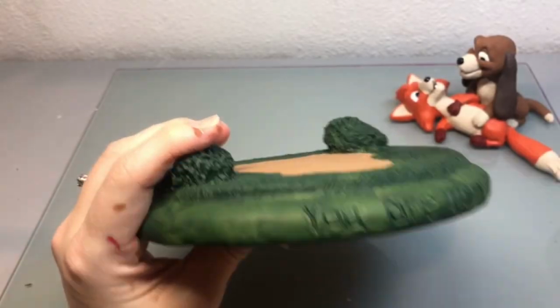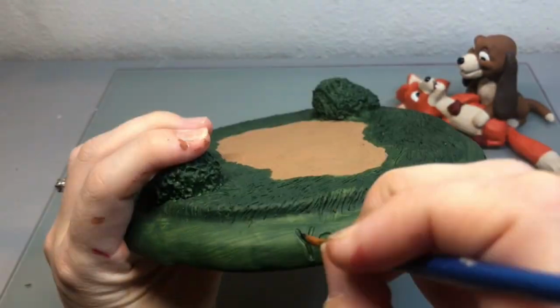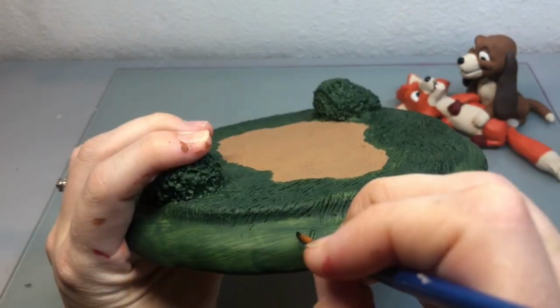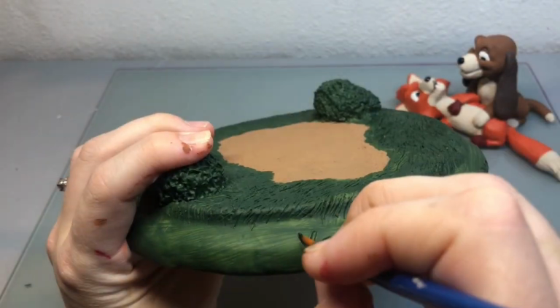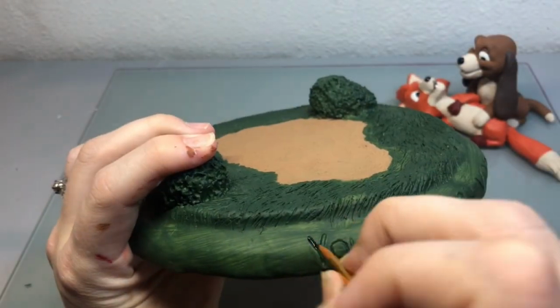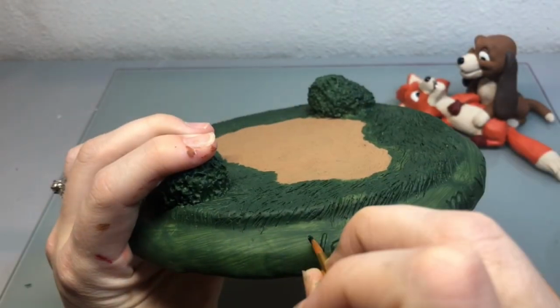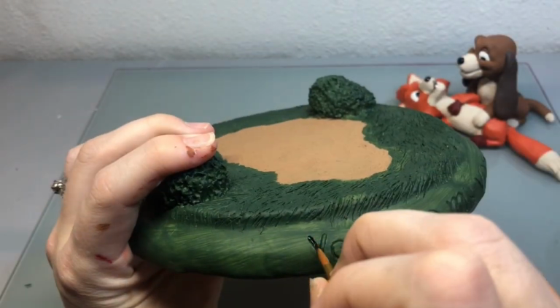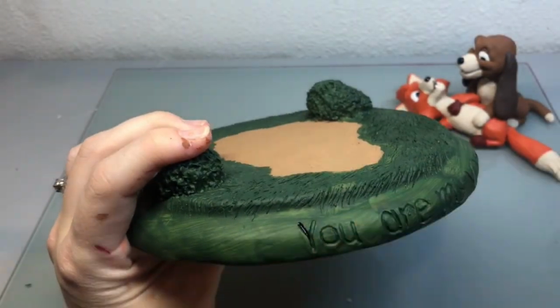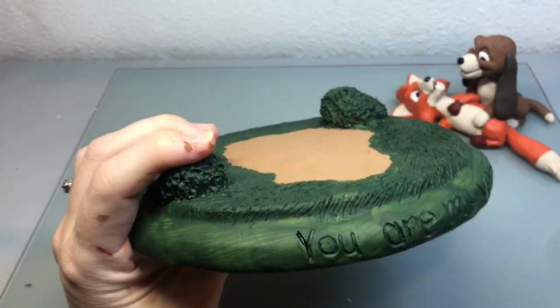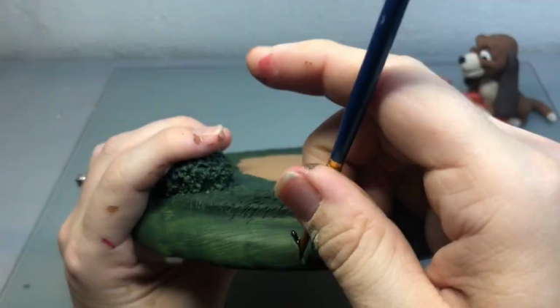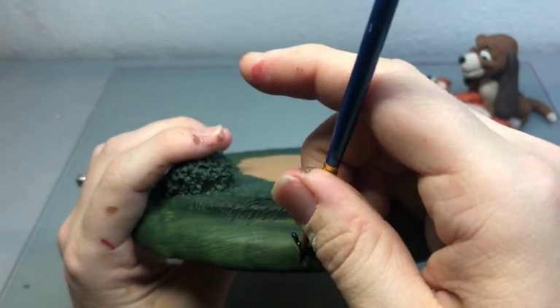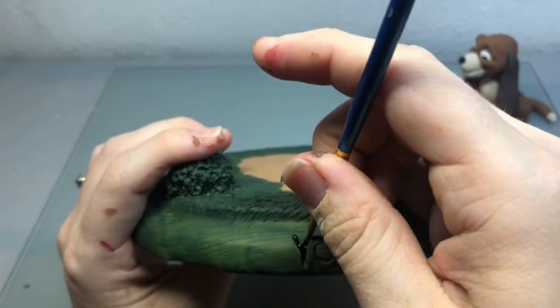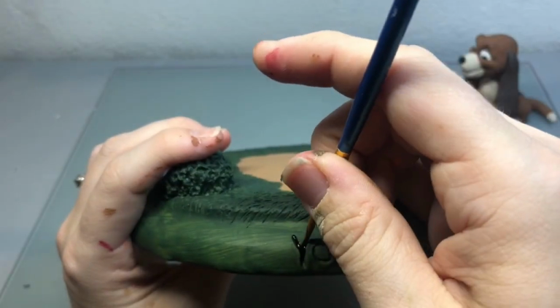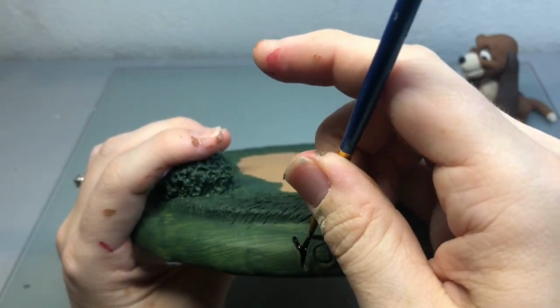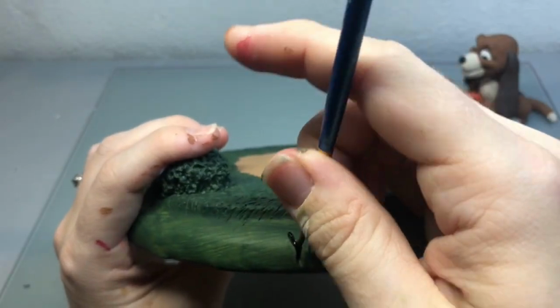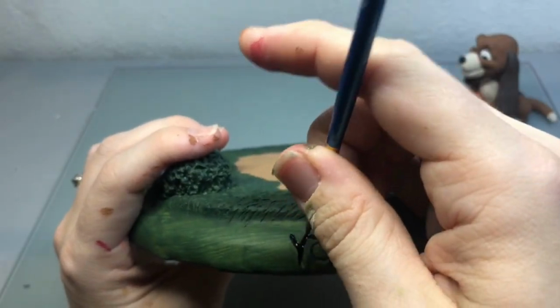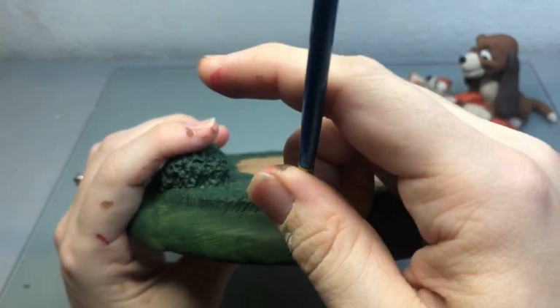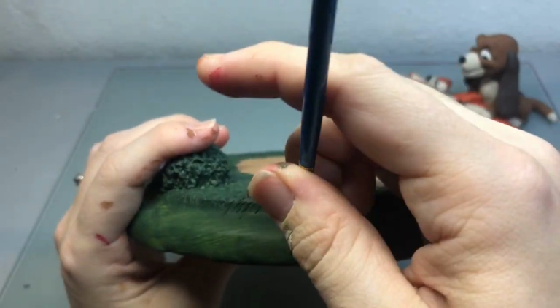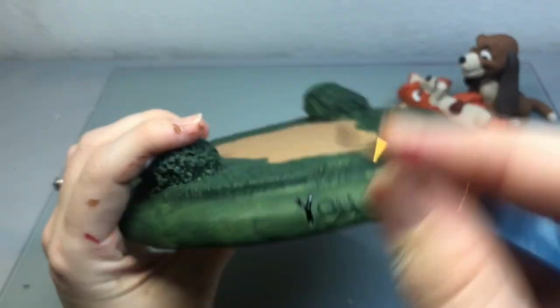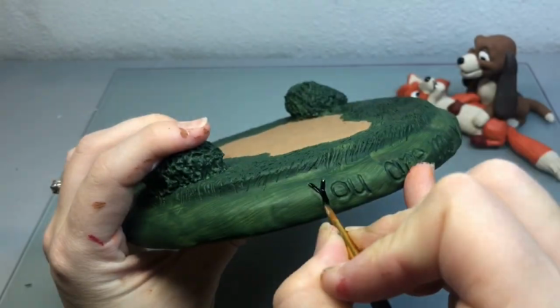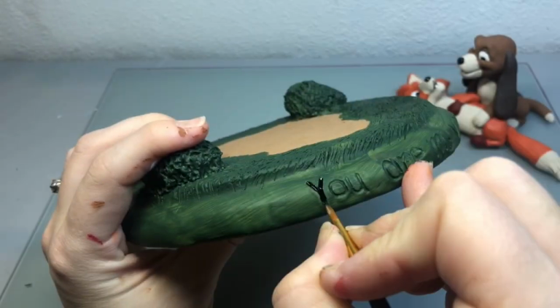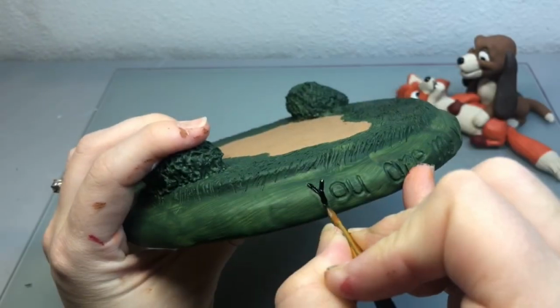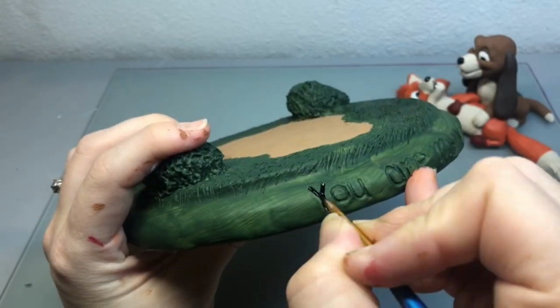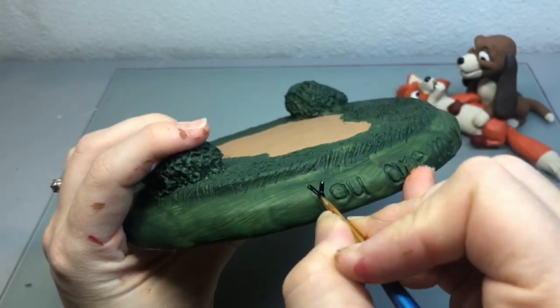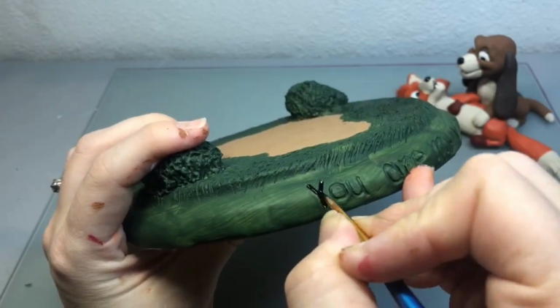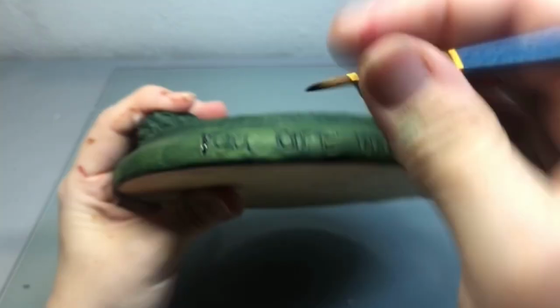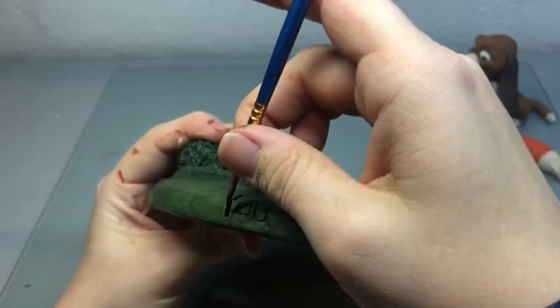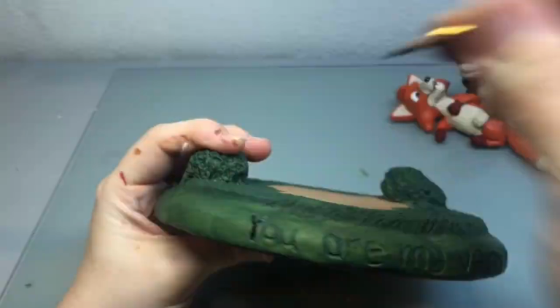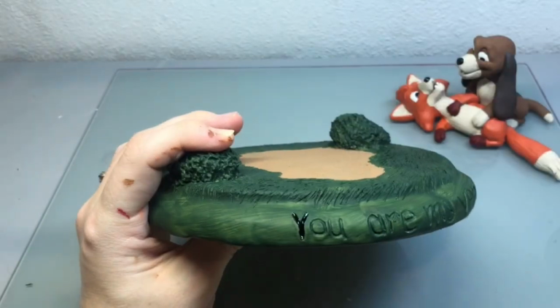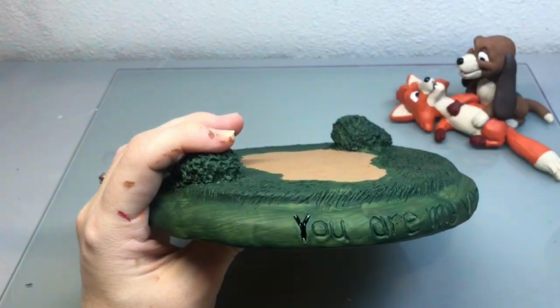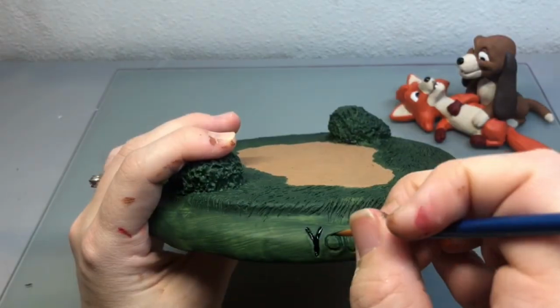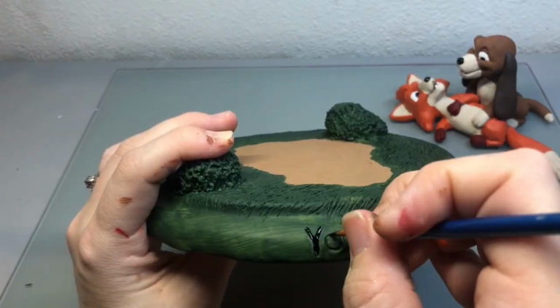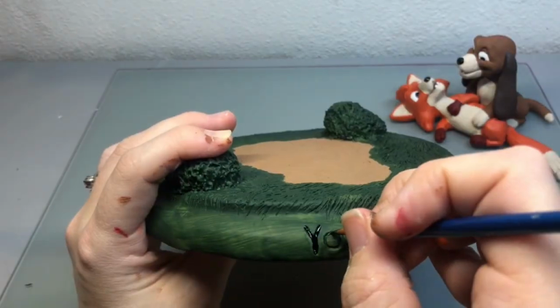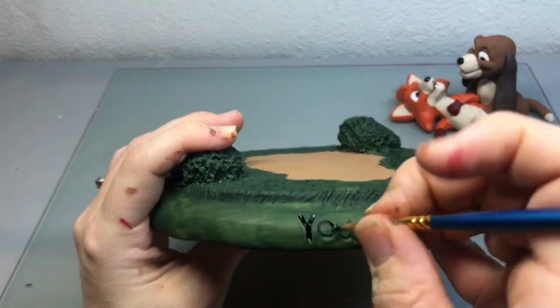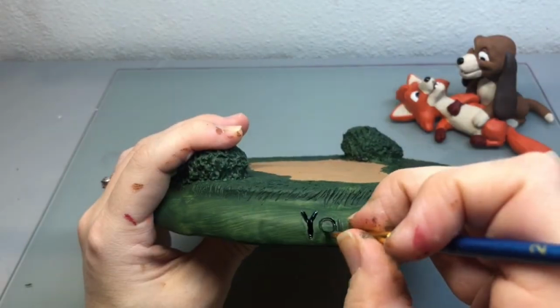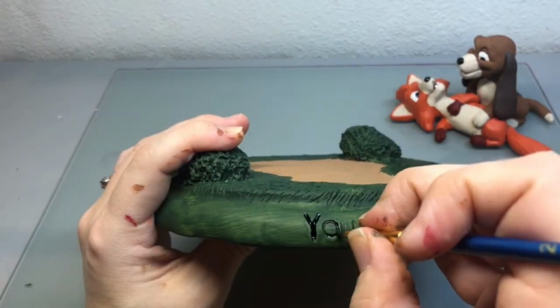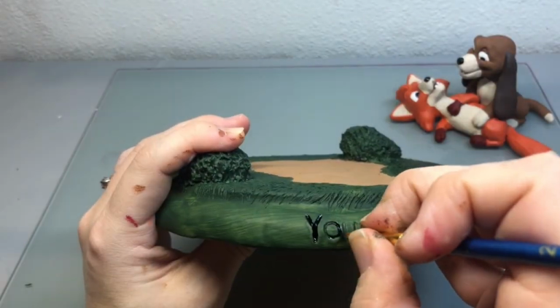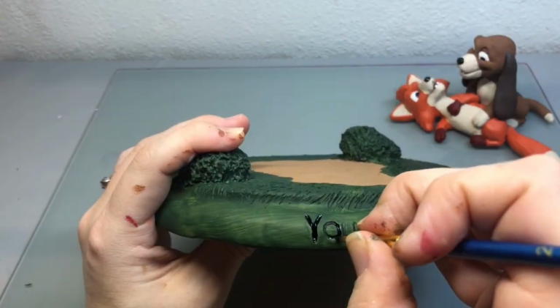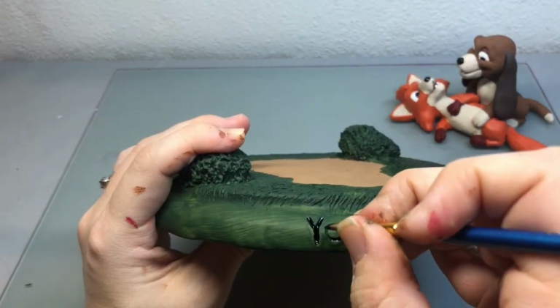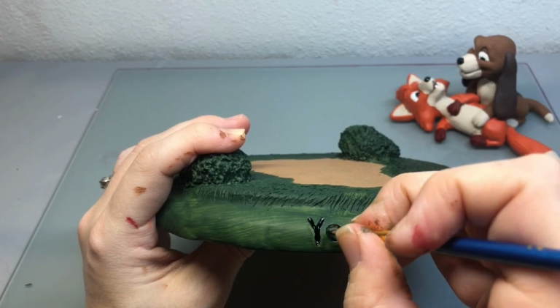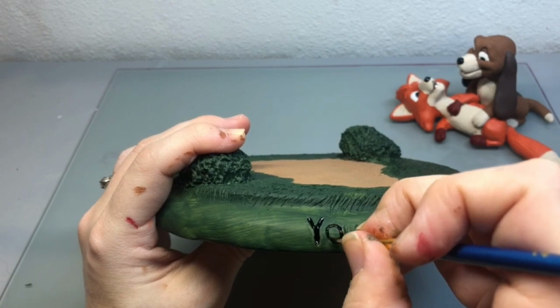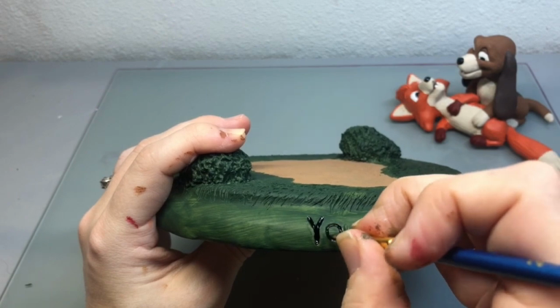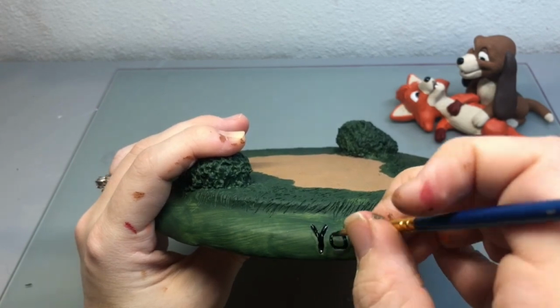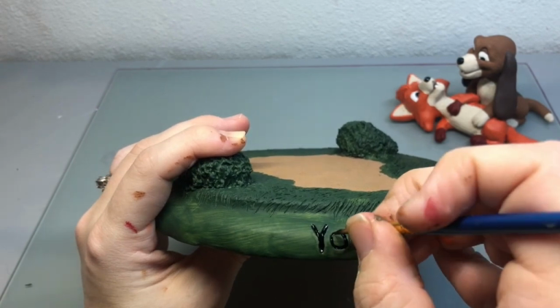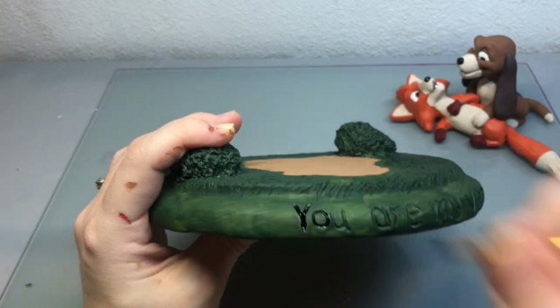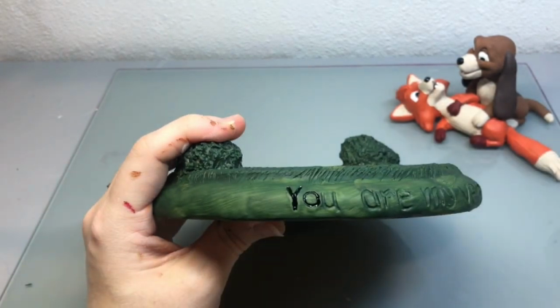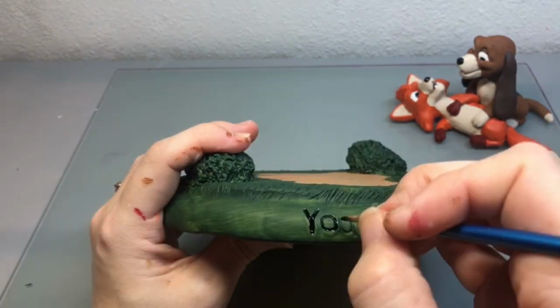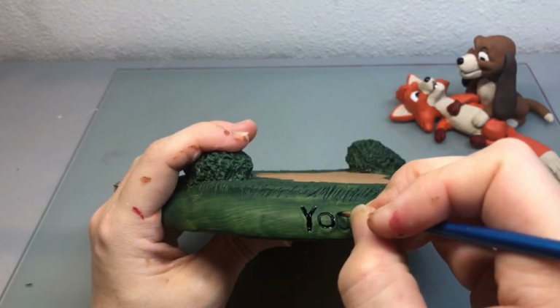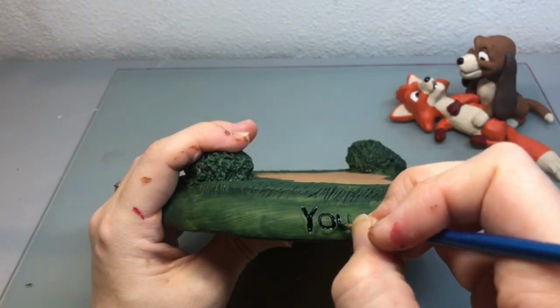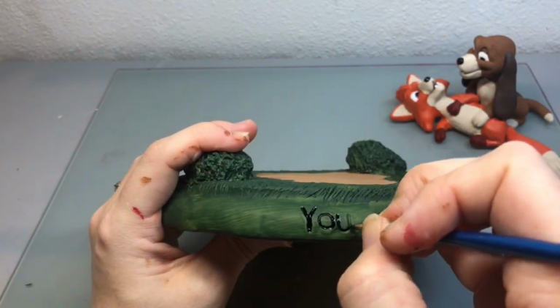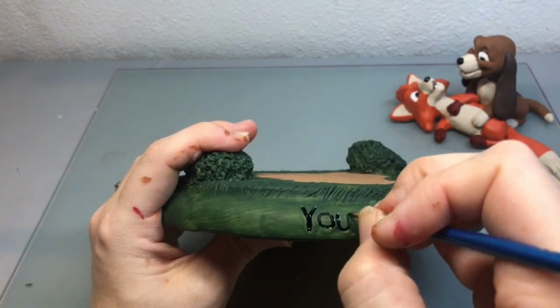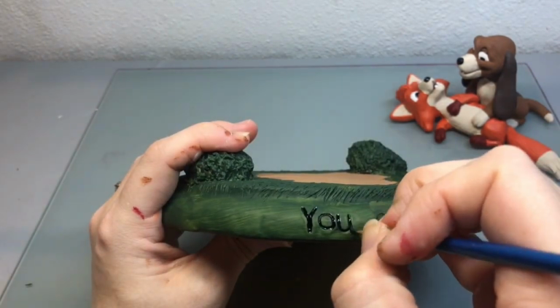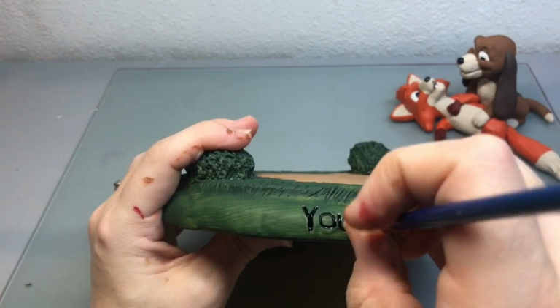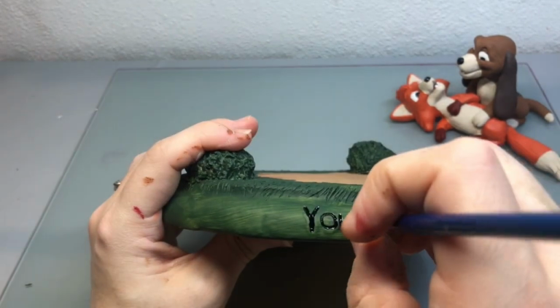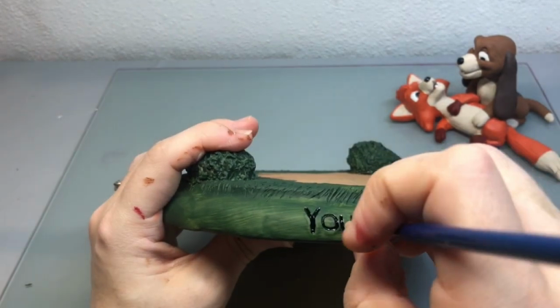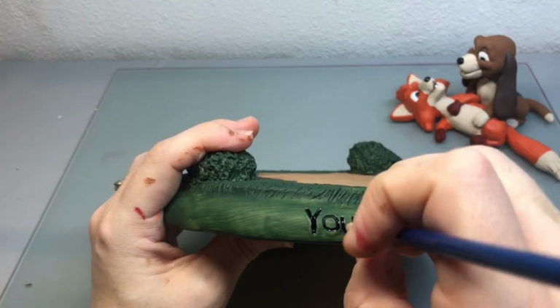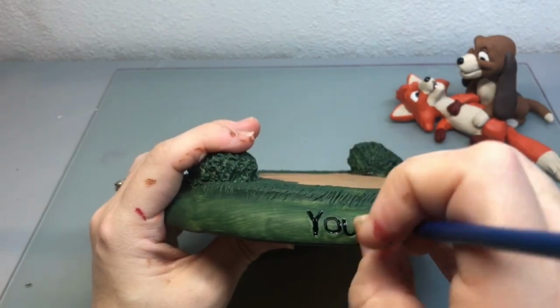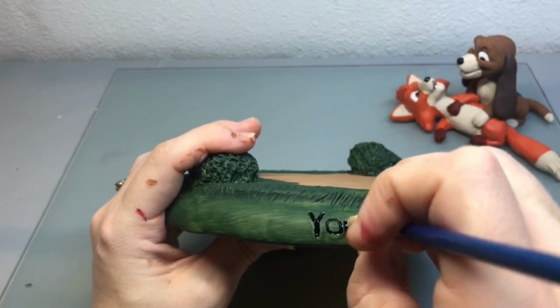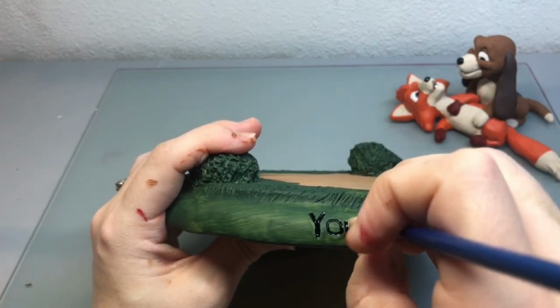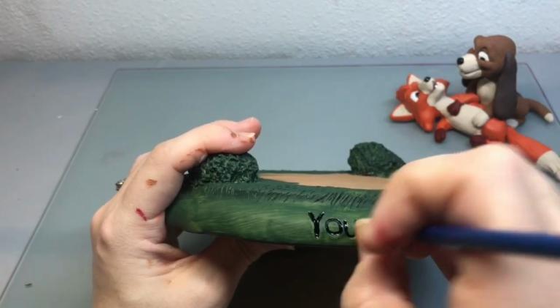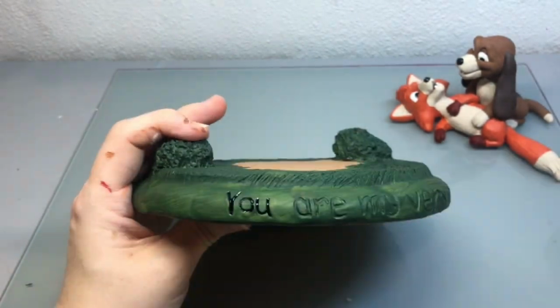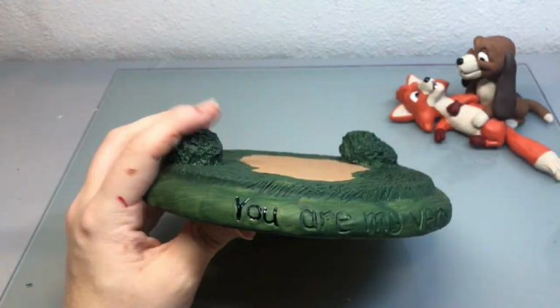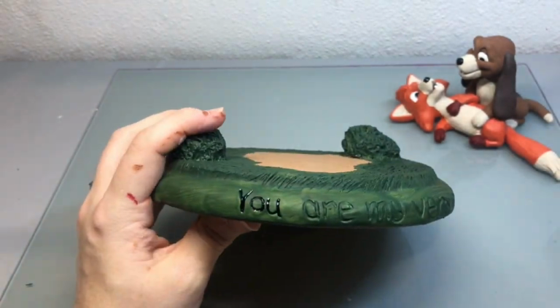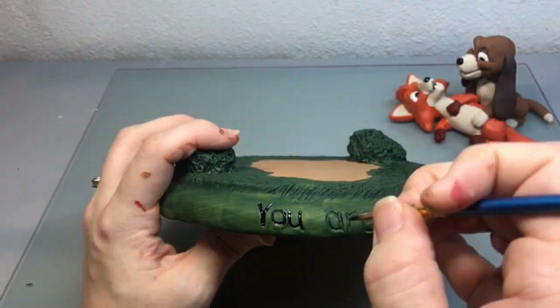Now that my base is dry, I really wanted these letters to pop so I added just a little bit of black to them.